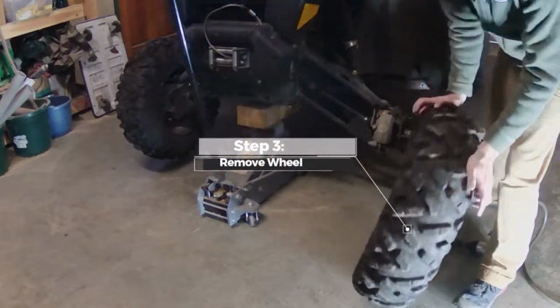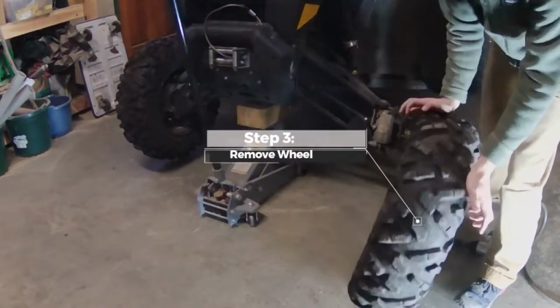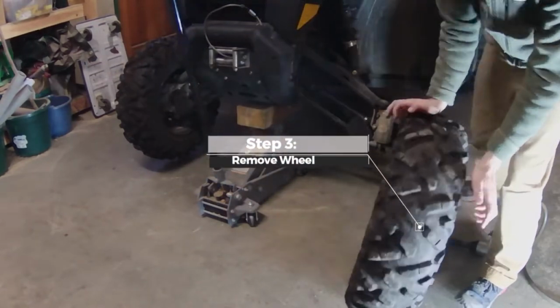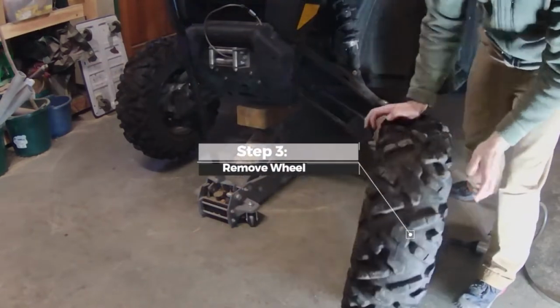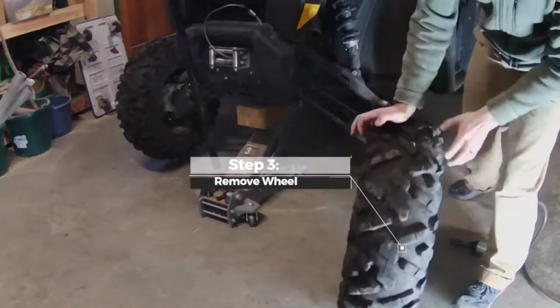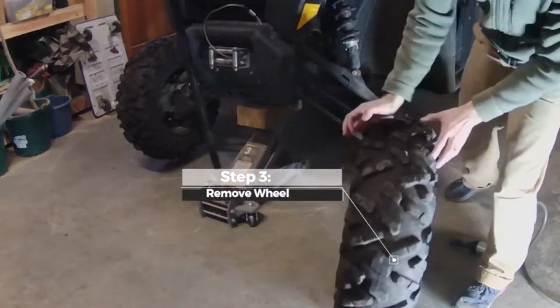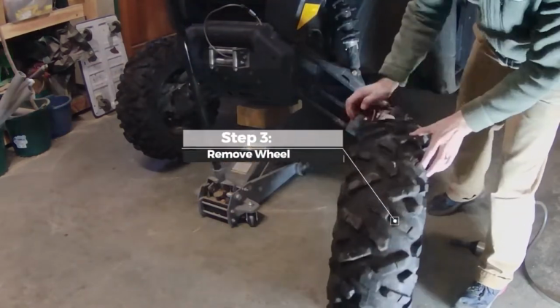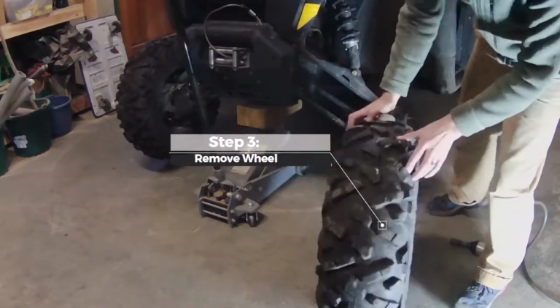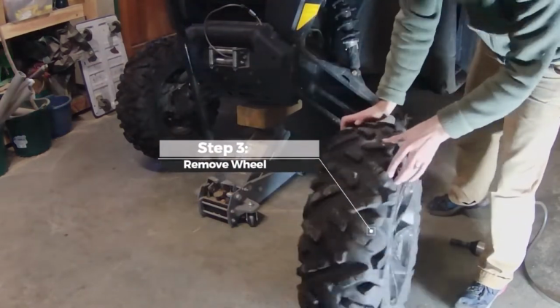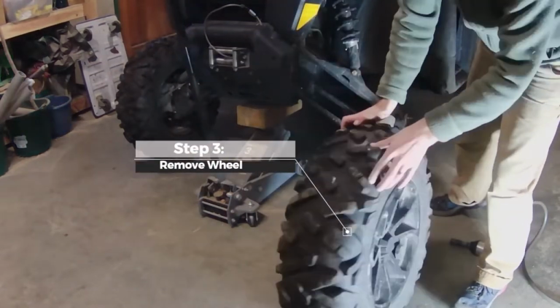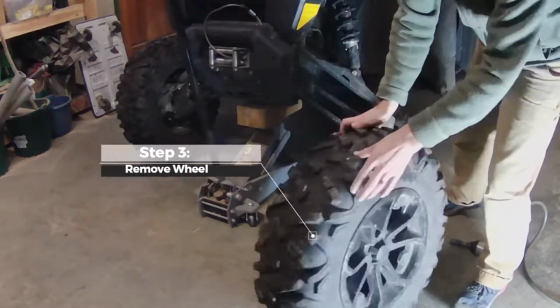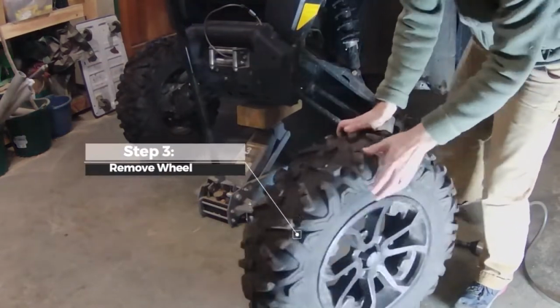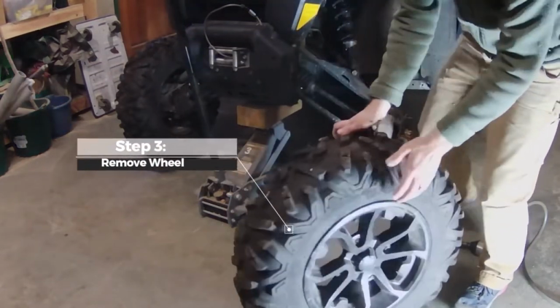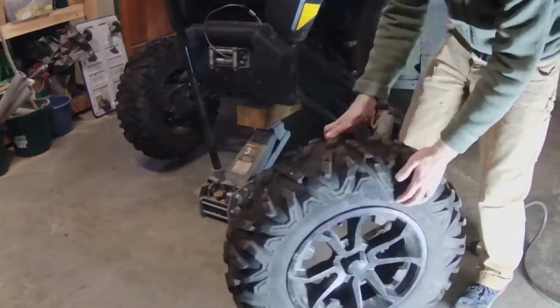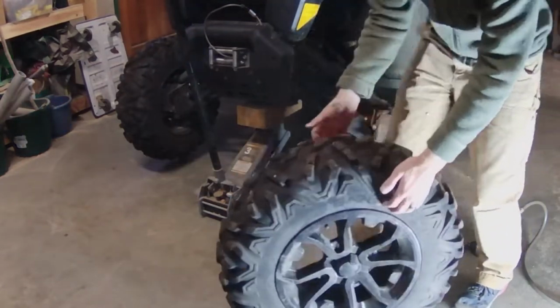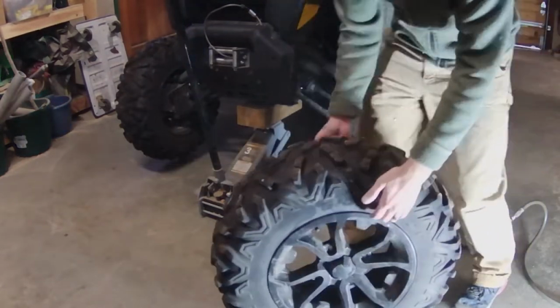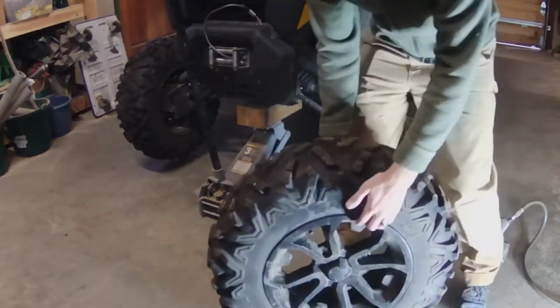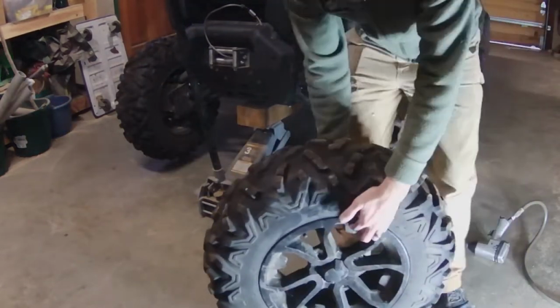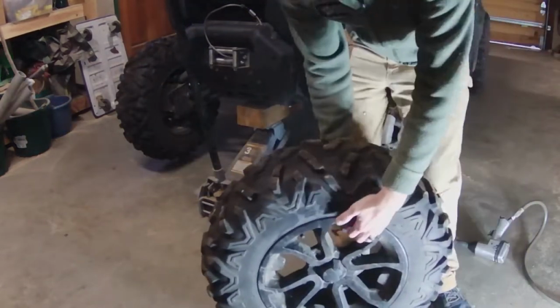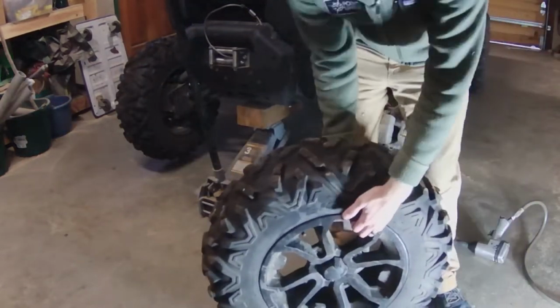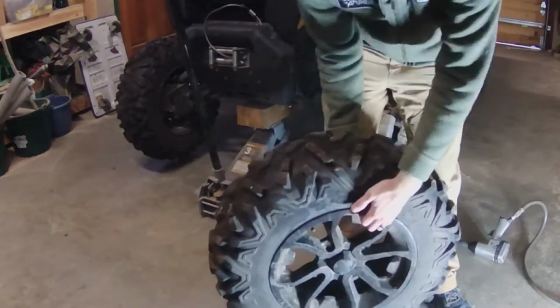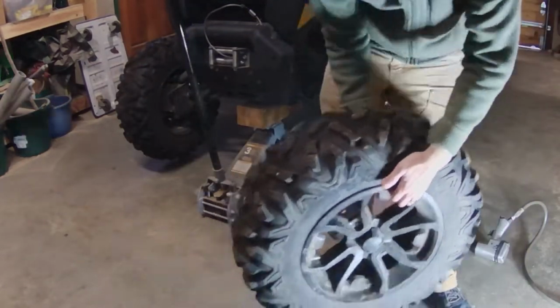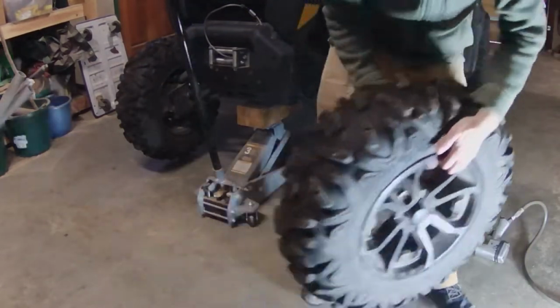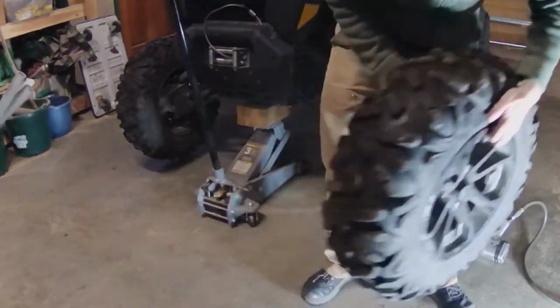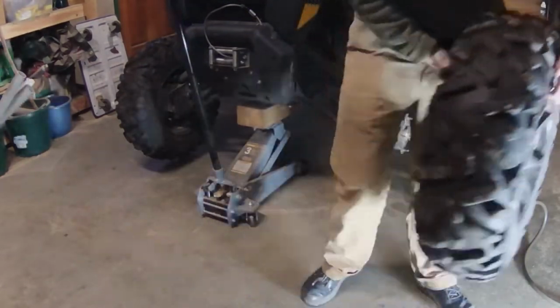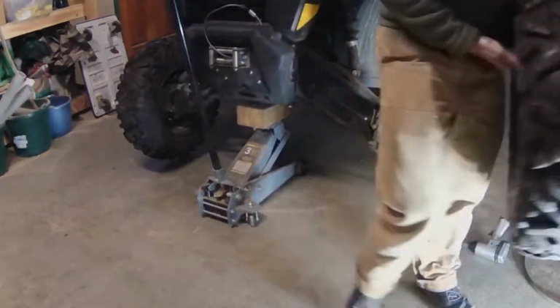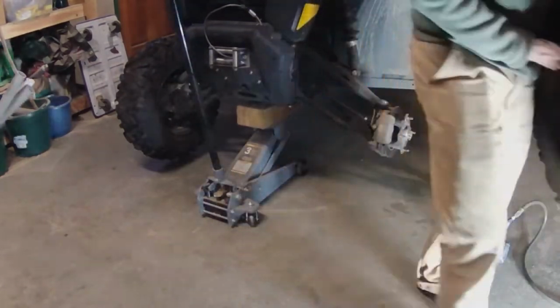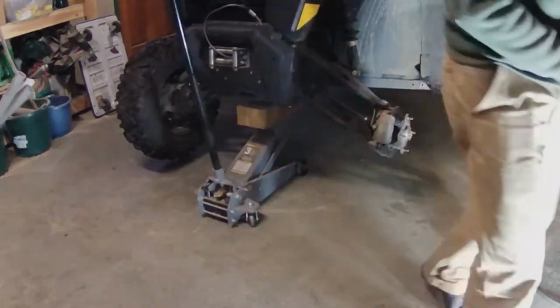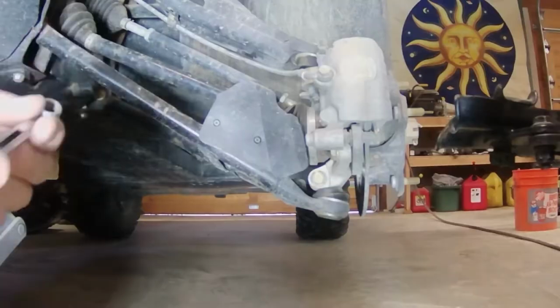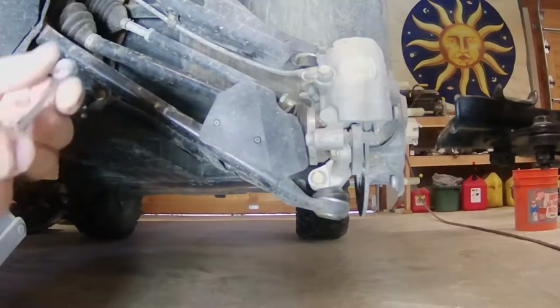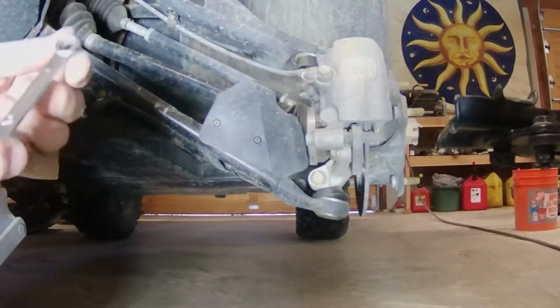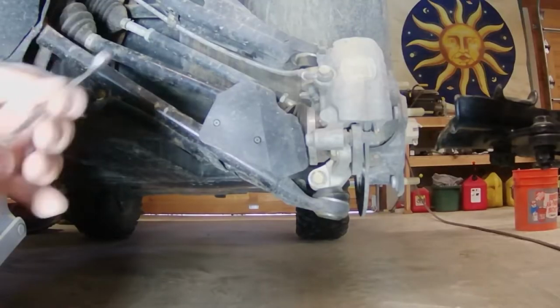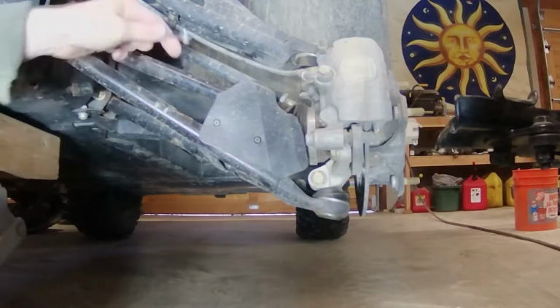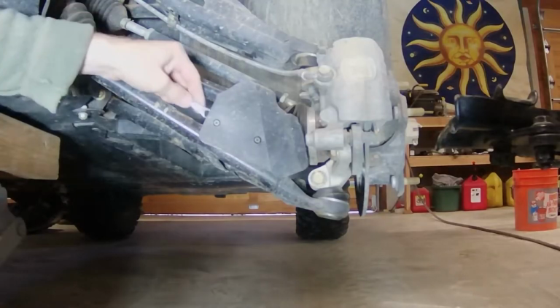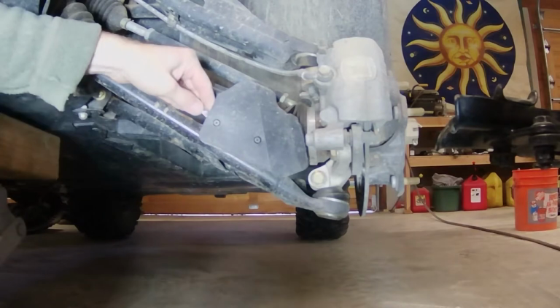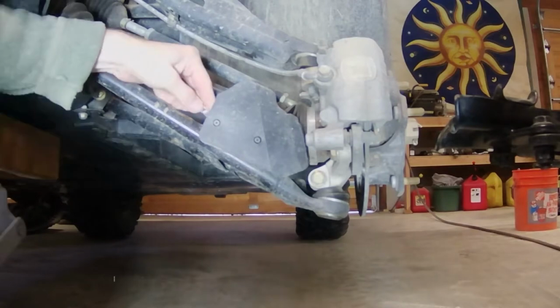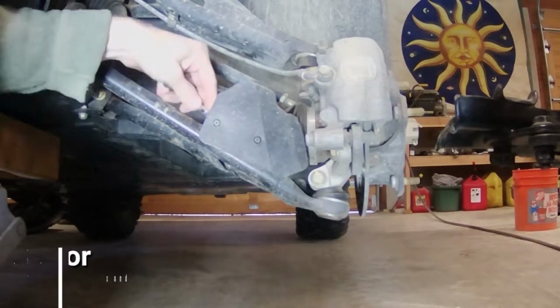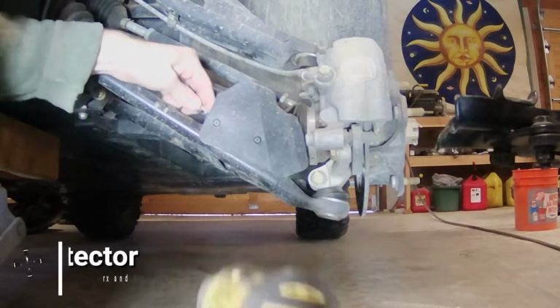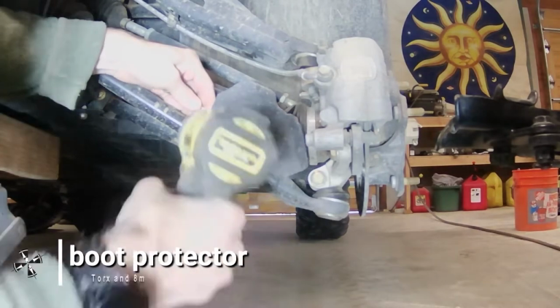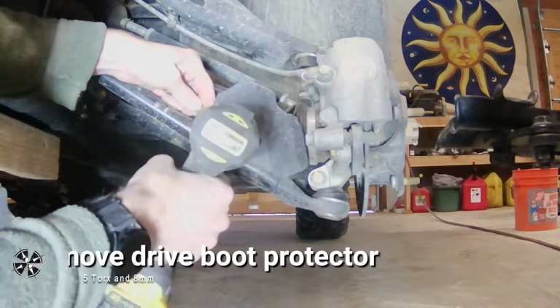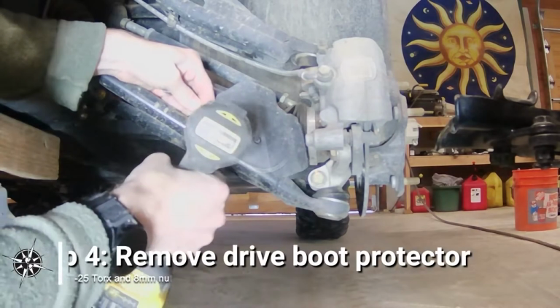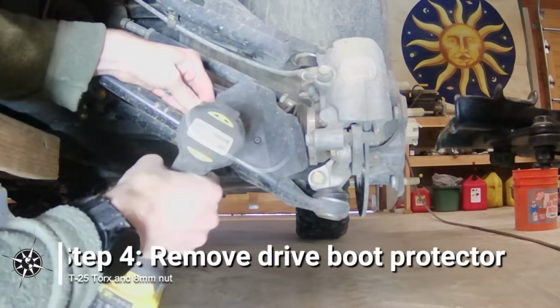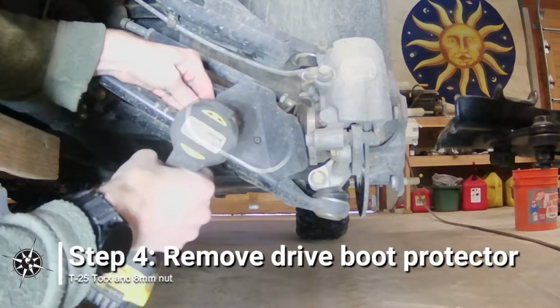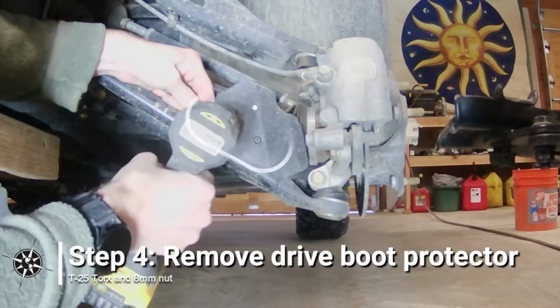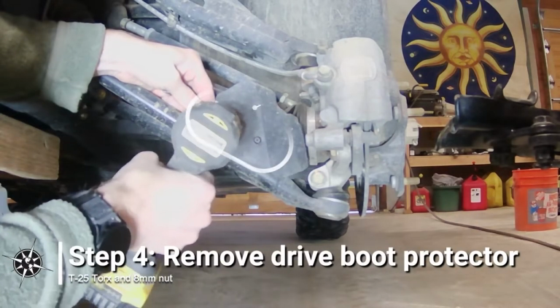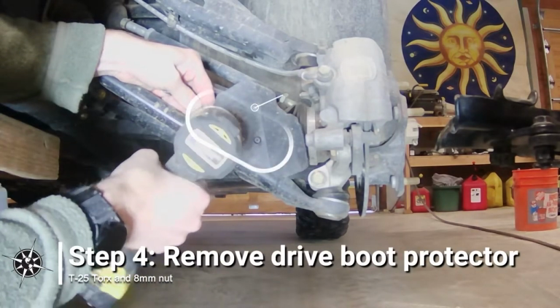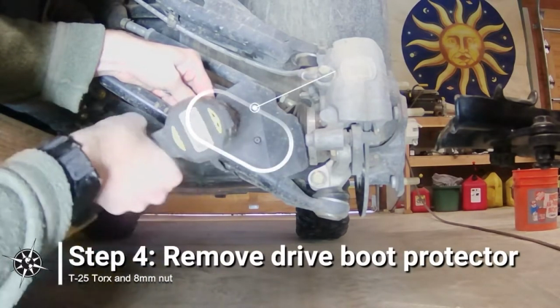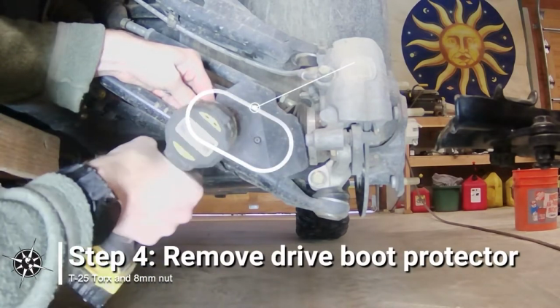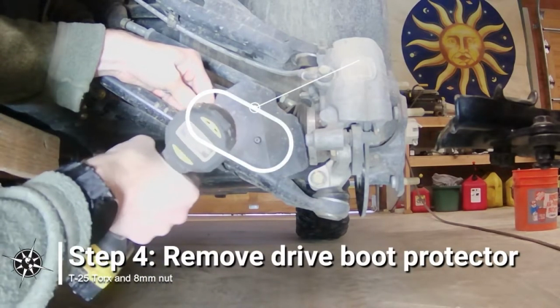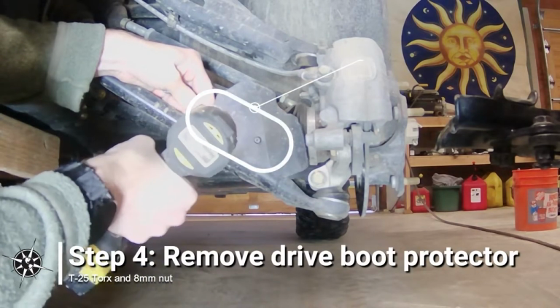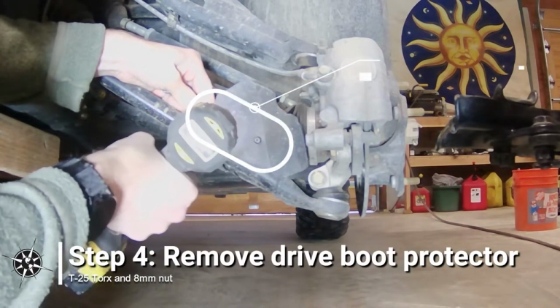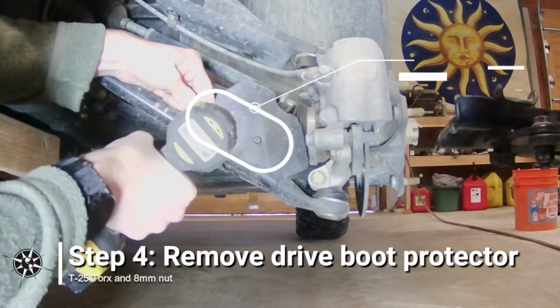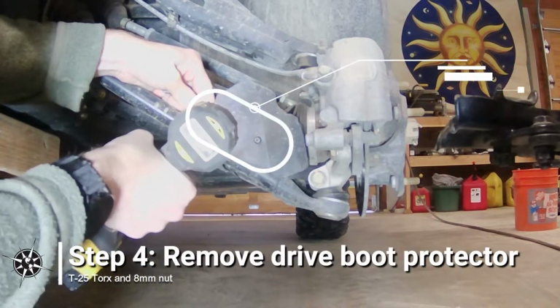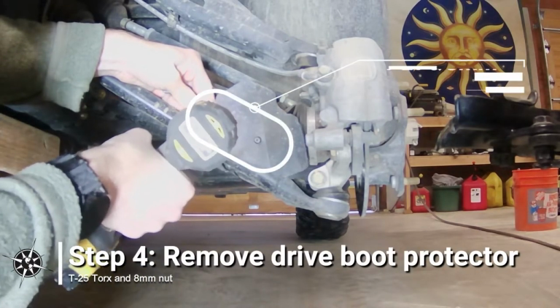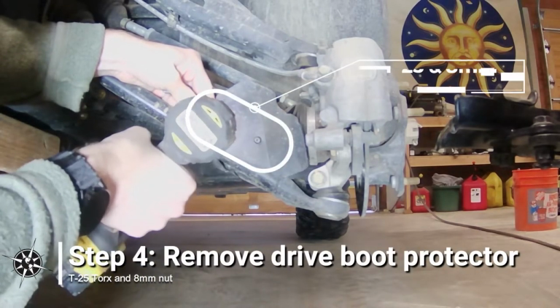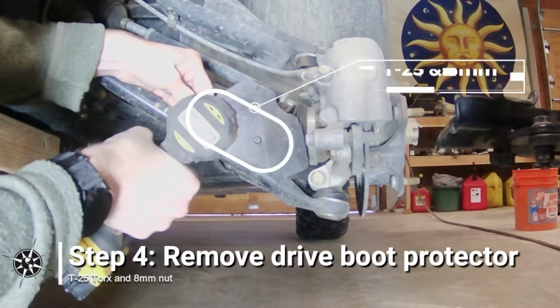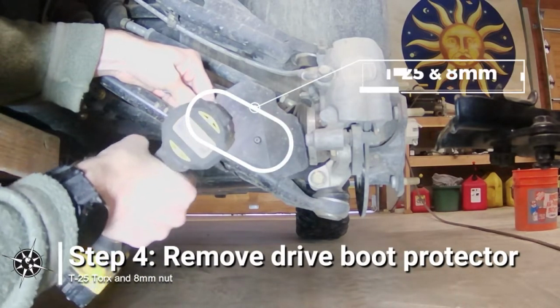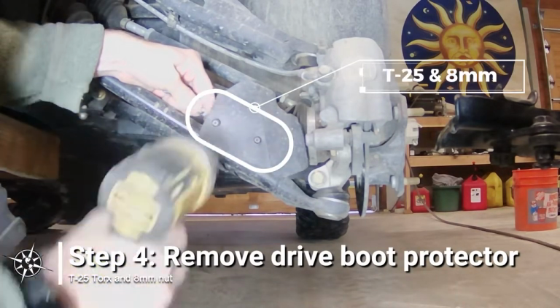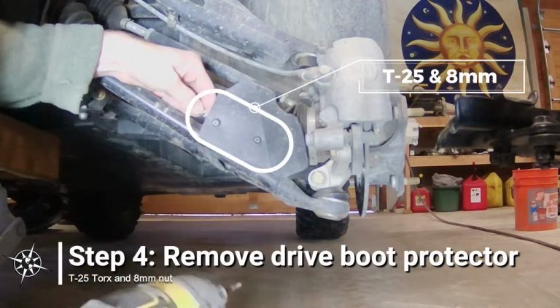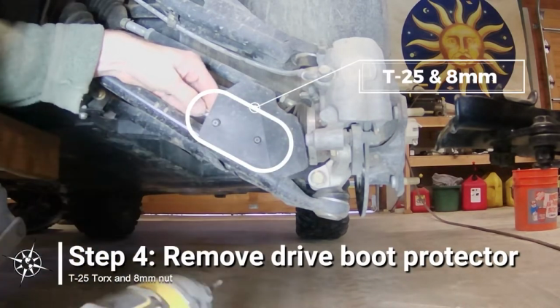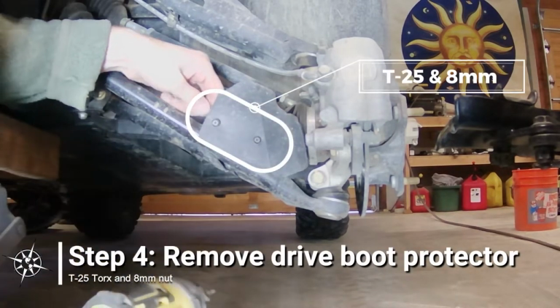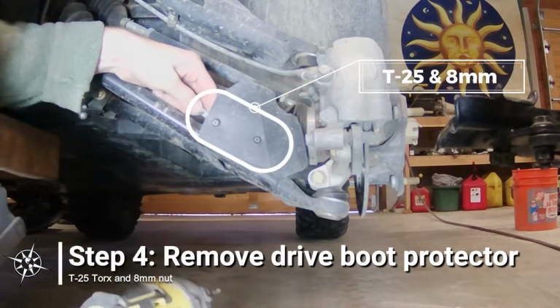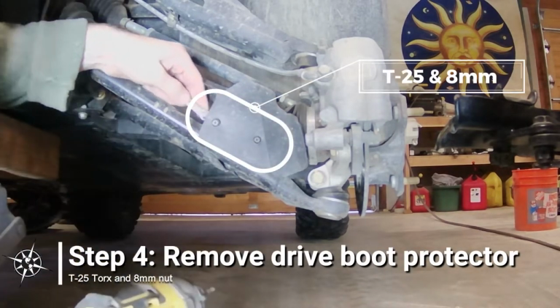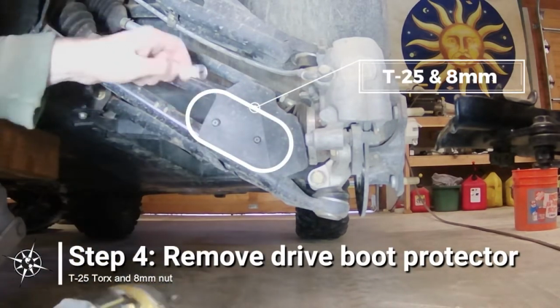Remove one of the front wheels. Then remove the drive boot protector, using a T25 Torx bit and 8mm wrench.